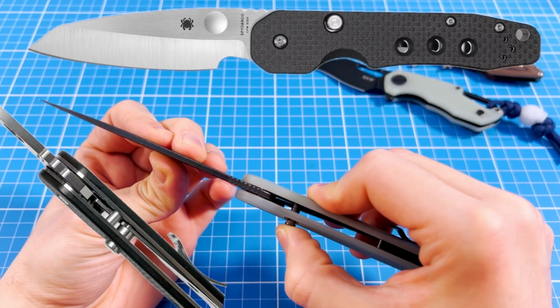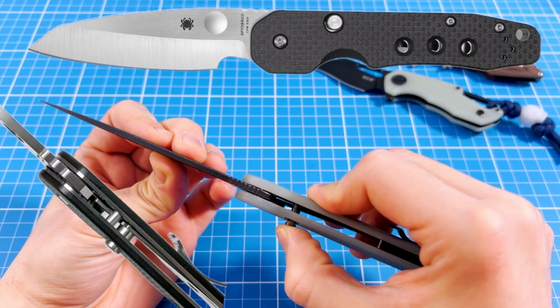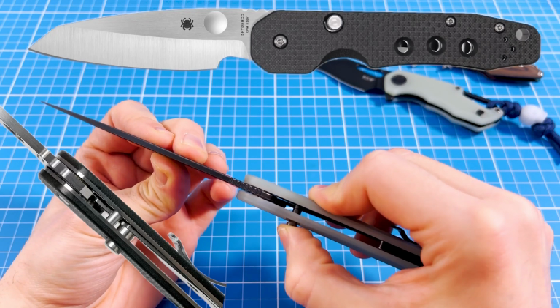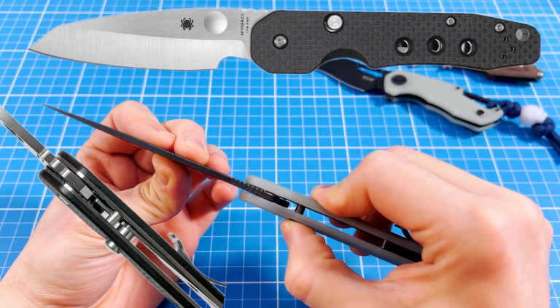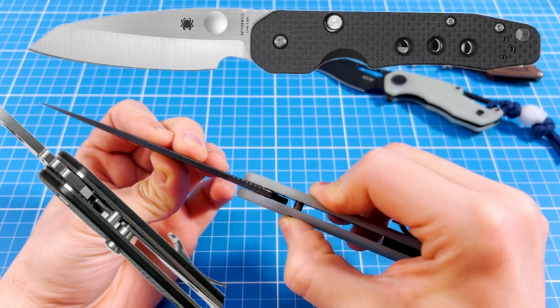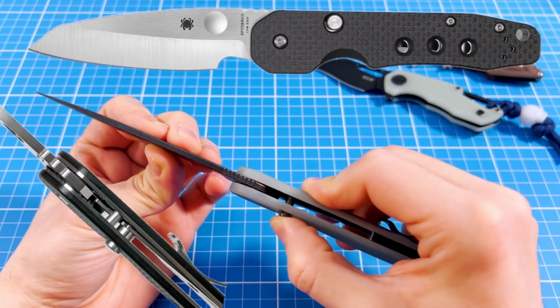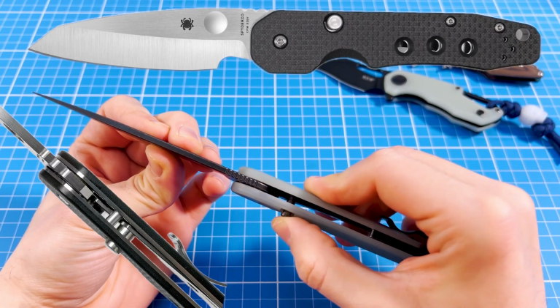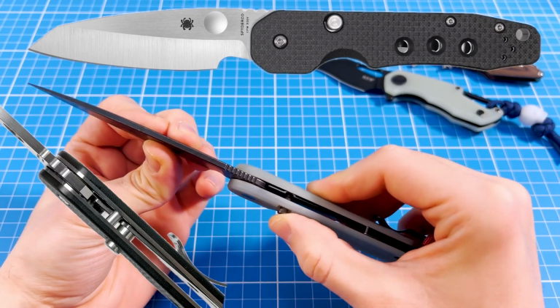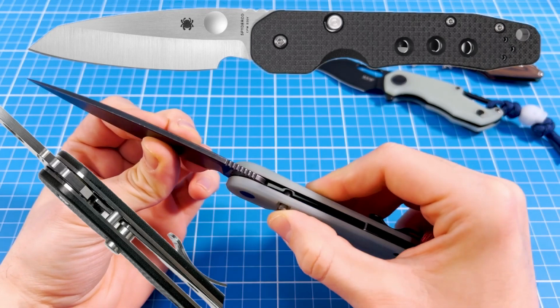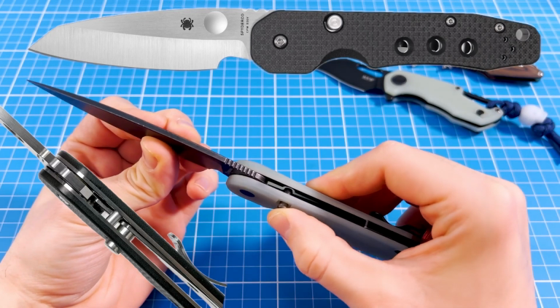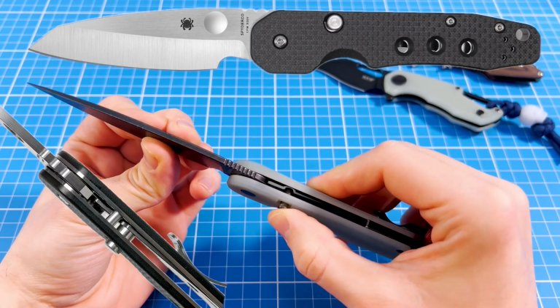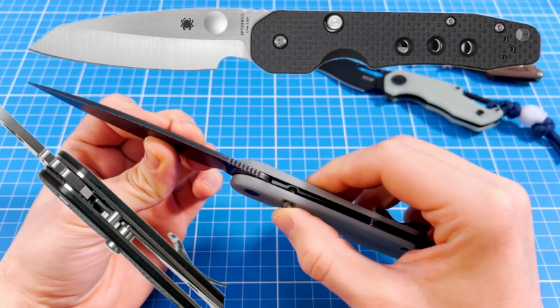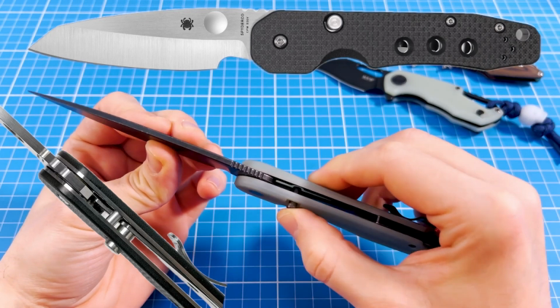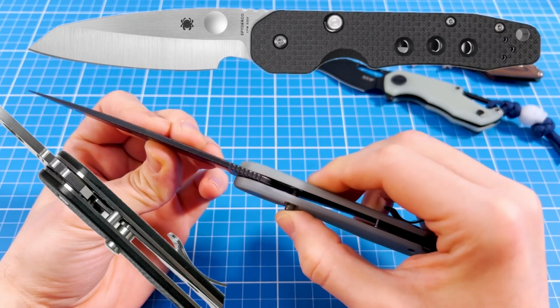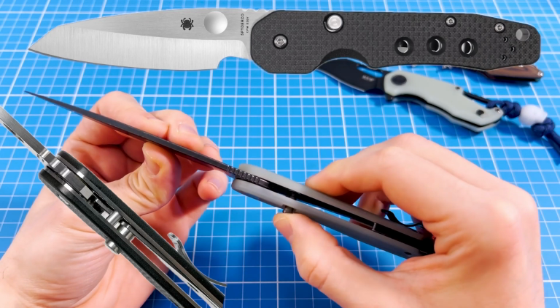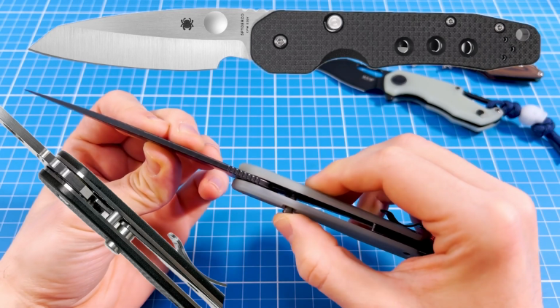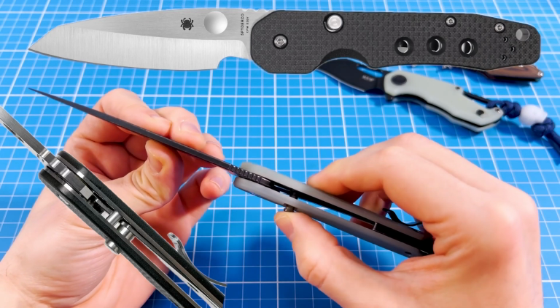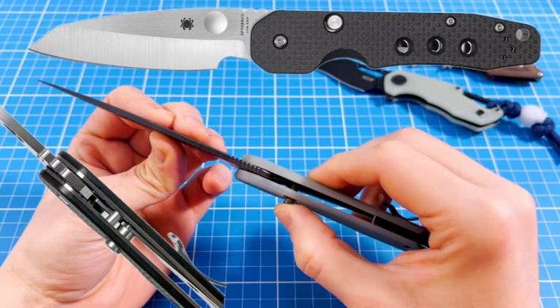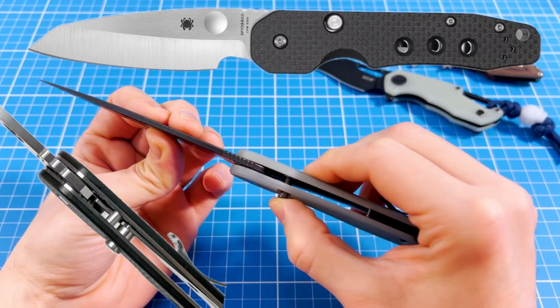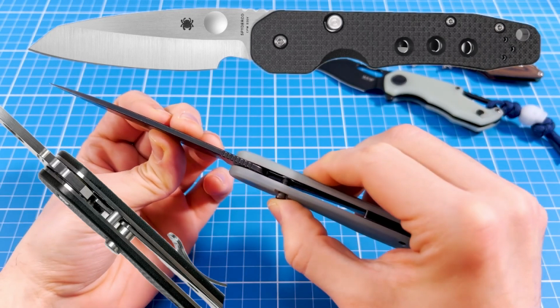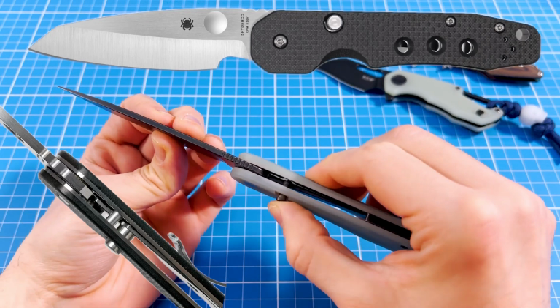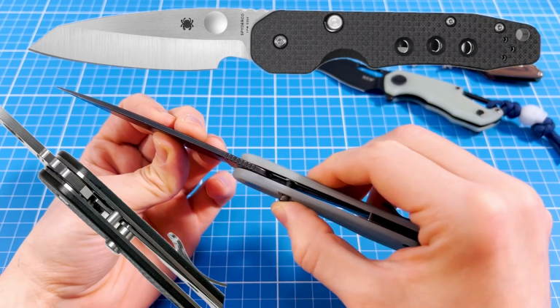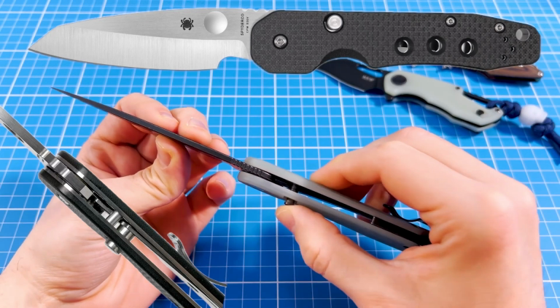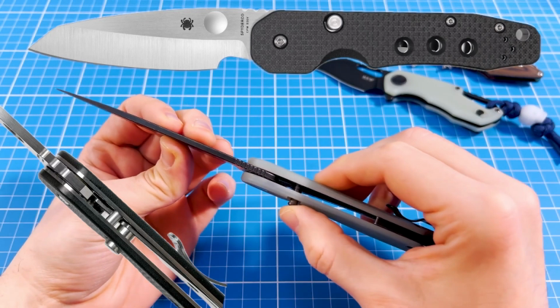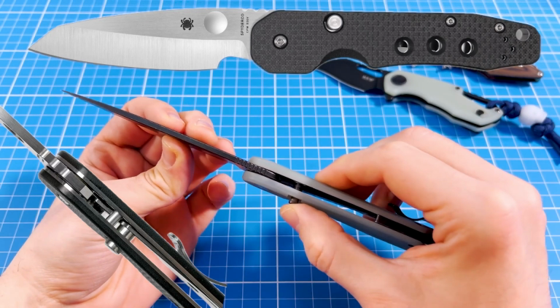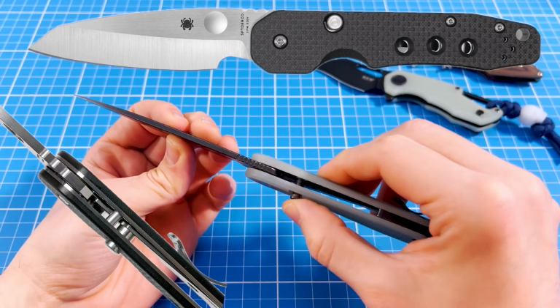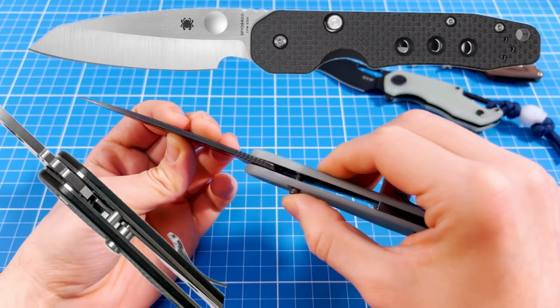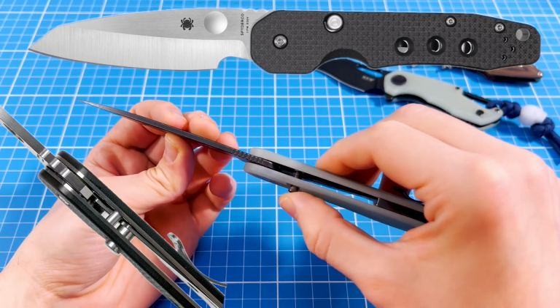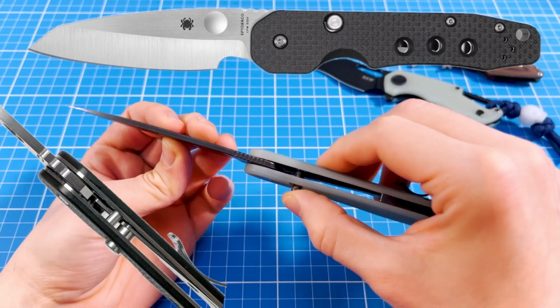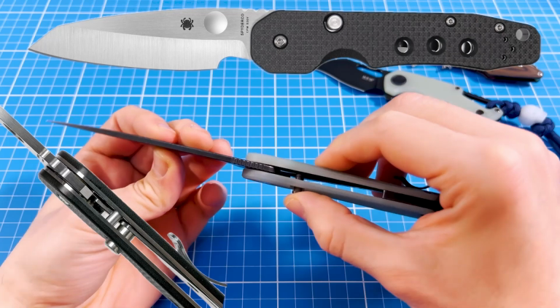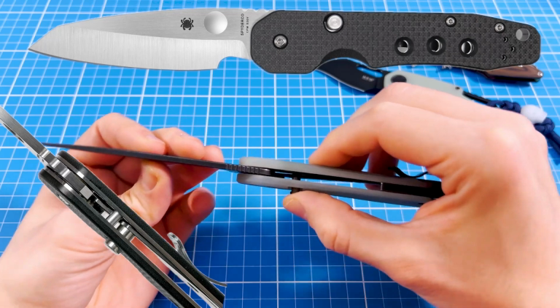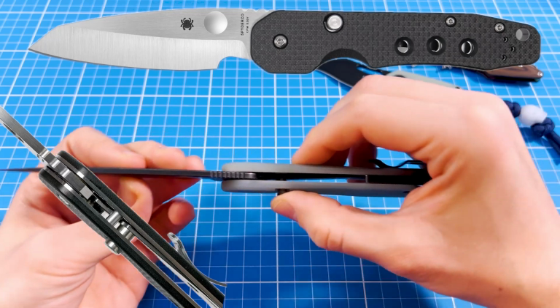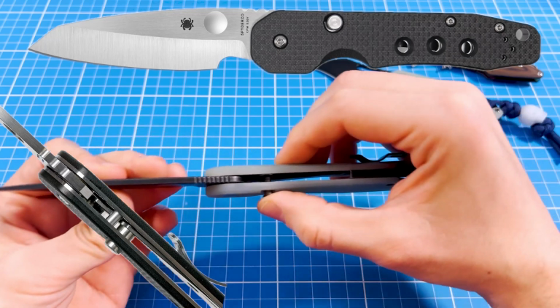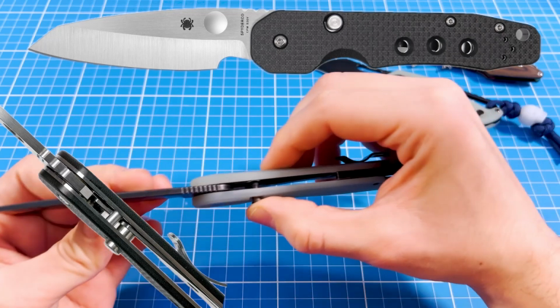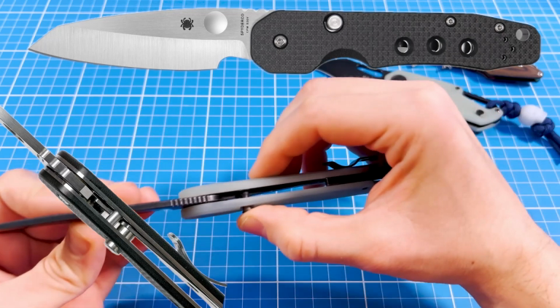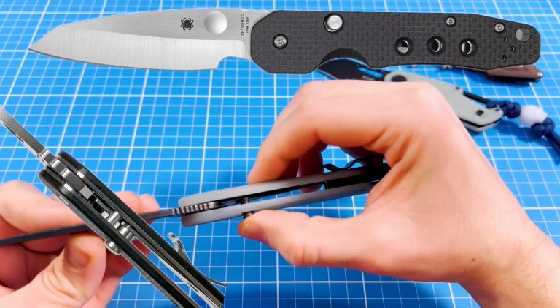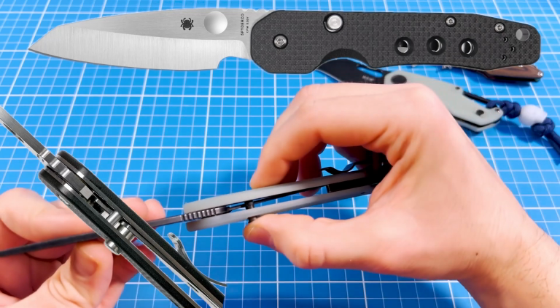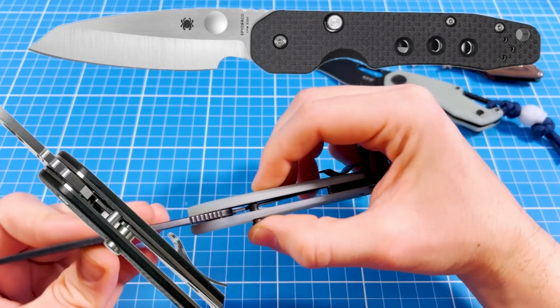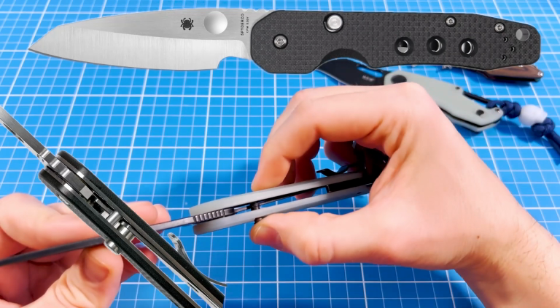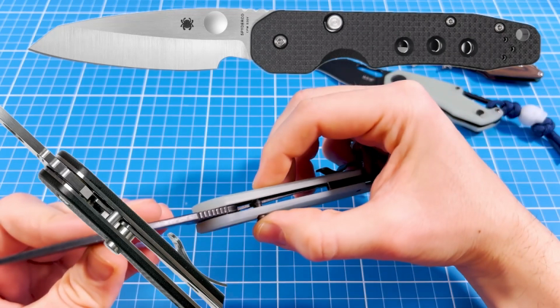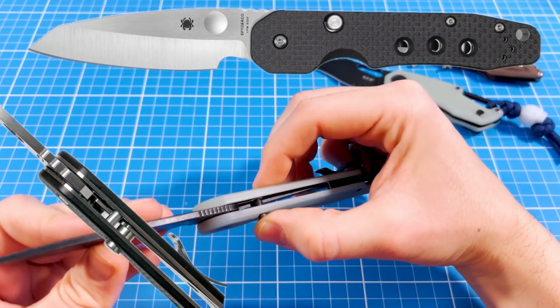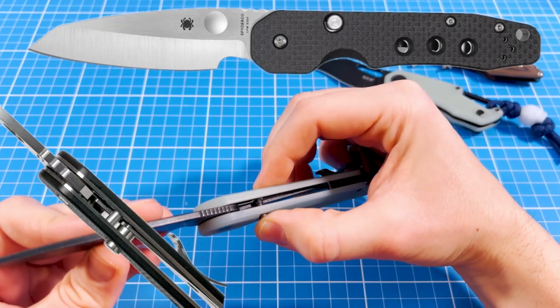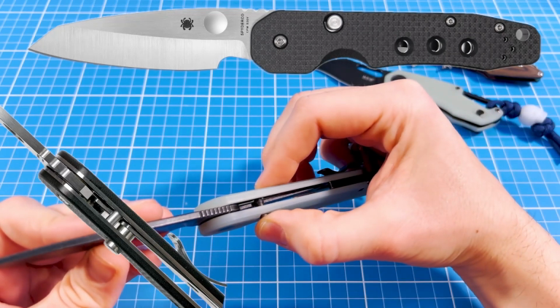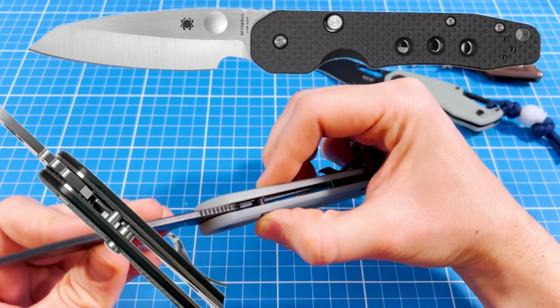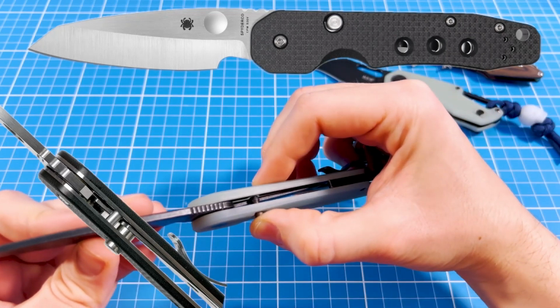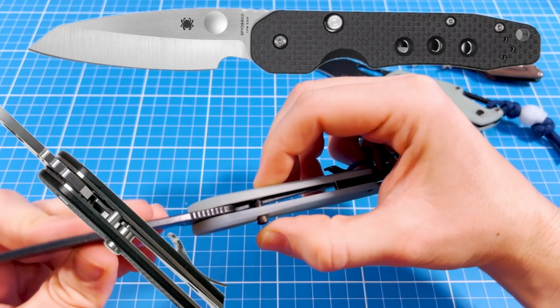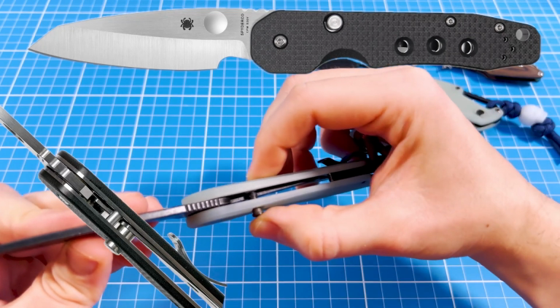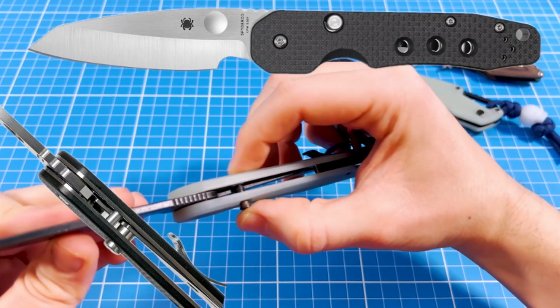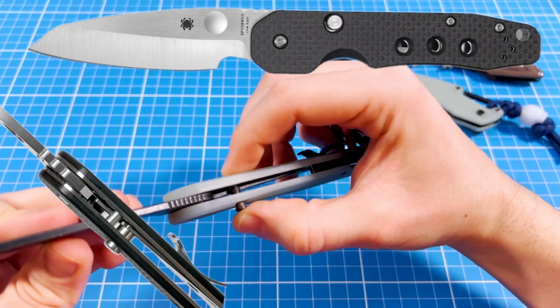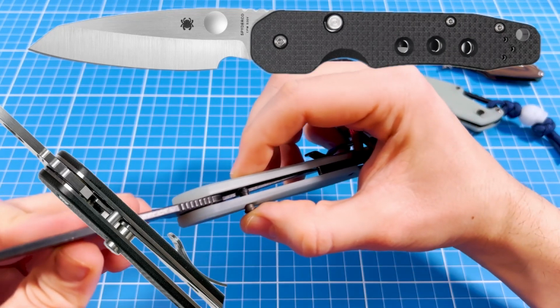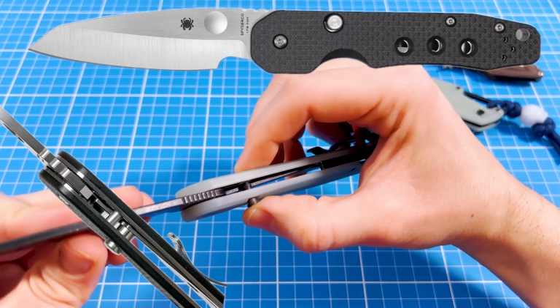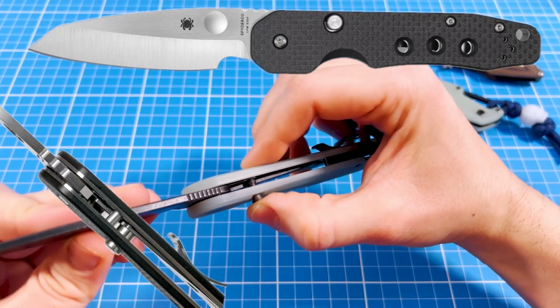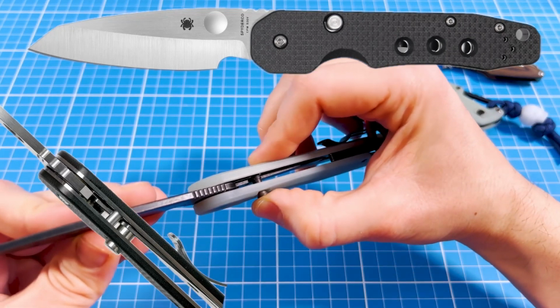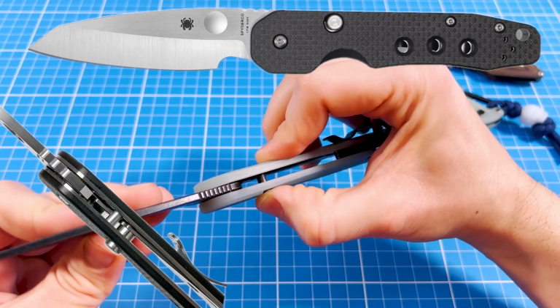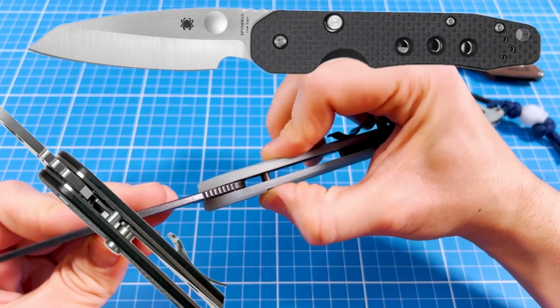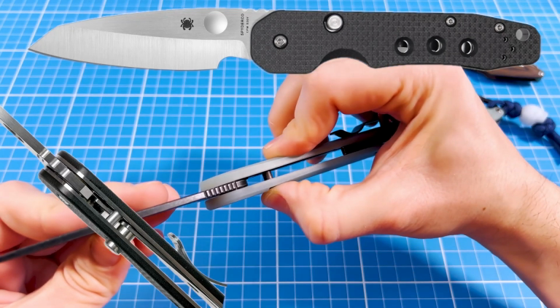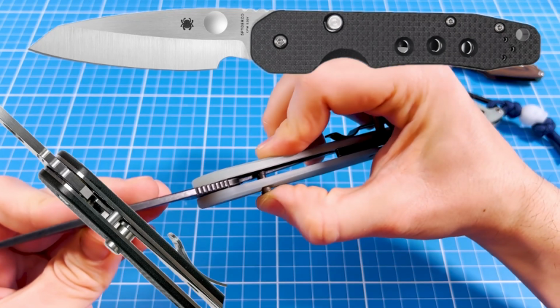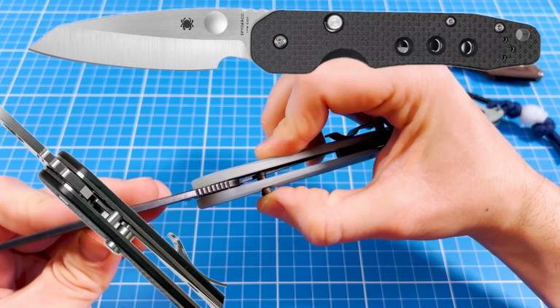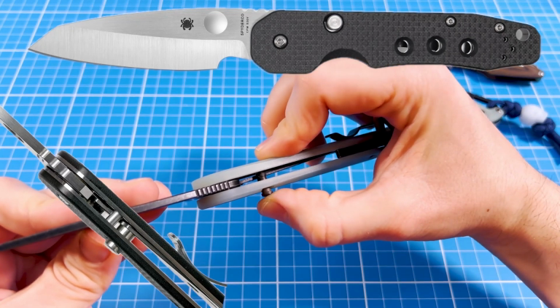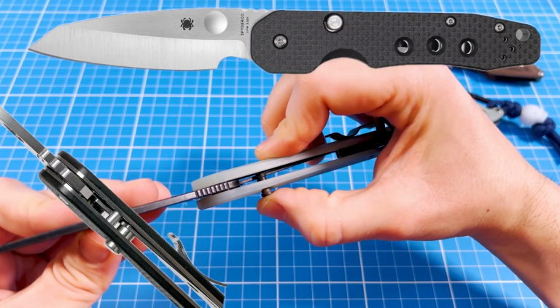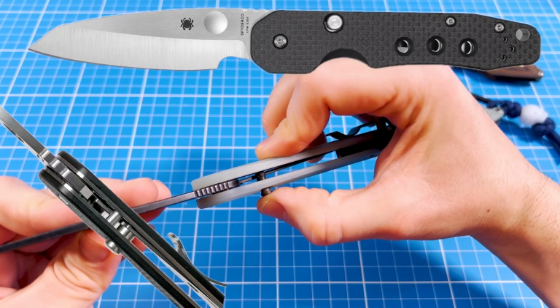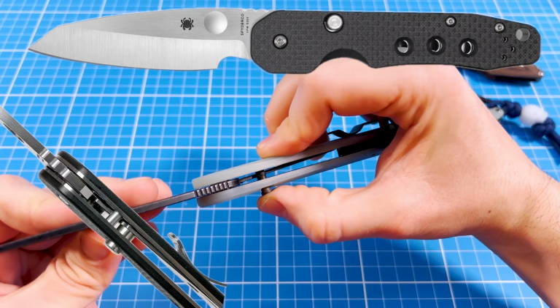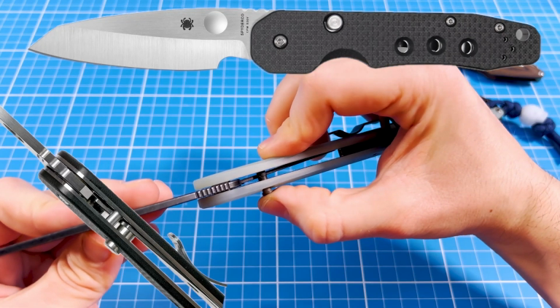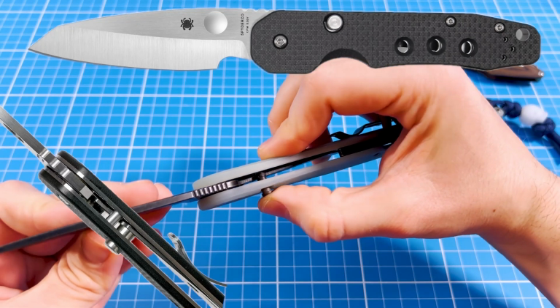Simply put, Spyderco's compression lock is significantly stronger and more reliable compared to the Sparrow's liner lock. If we look at physics, the Smock clearly has a stronger mechanism, and it would take a much larger amount of brute force to crush it.